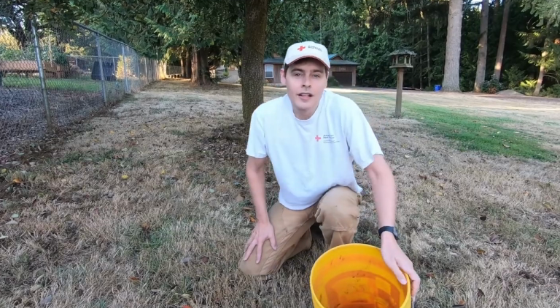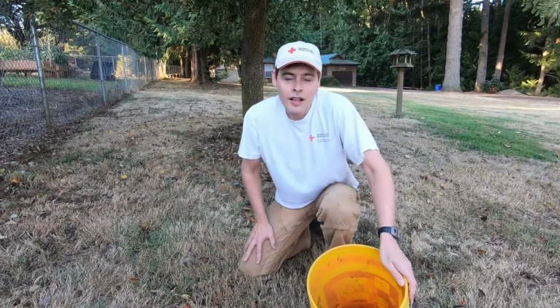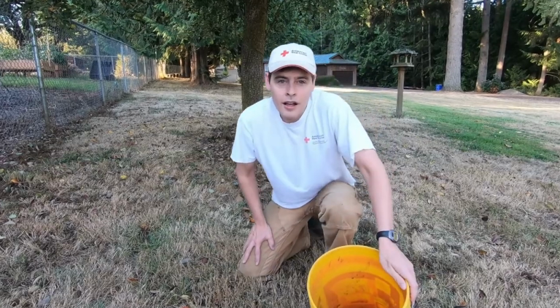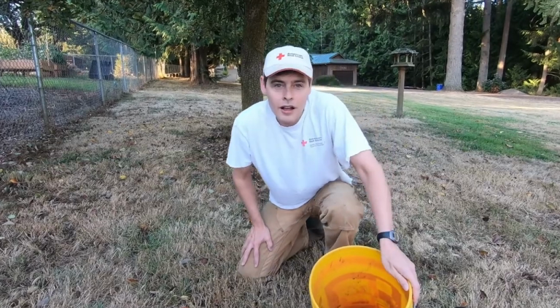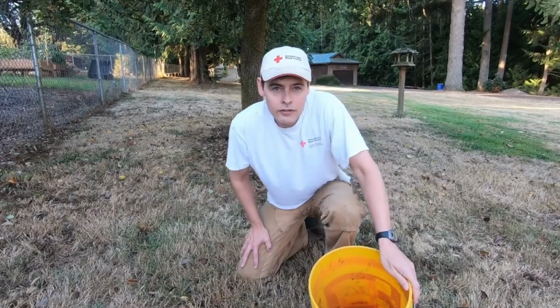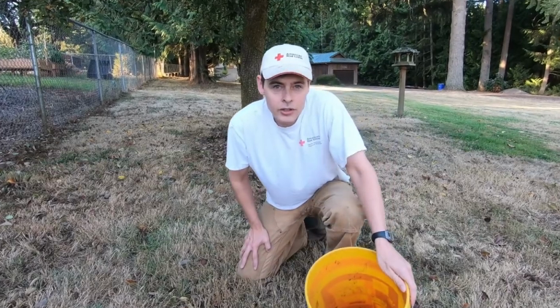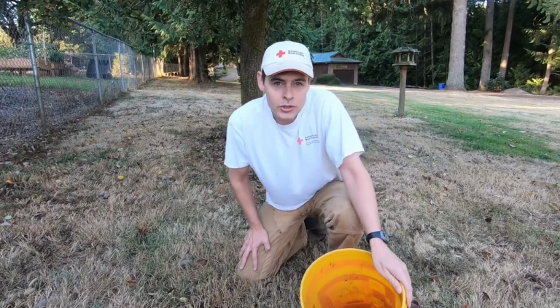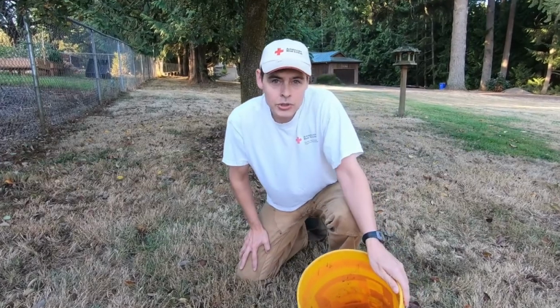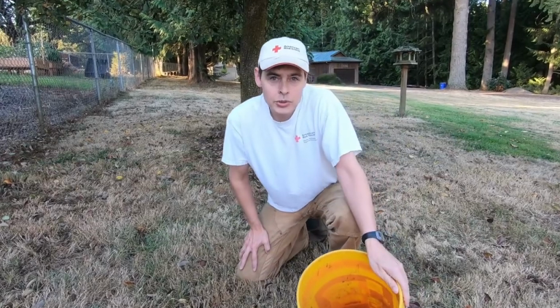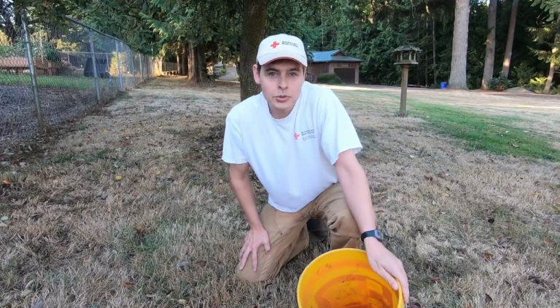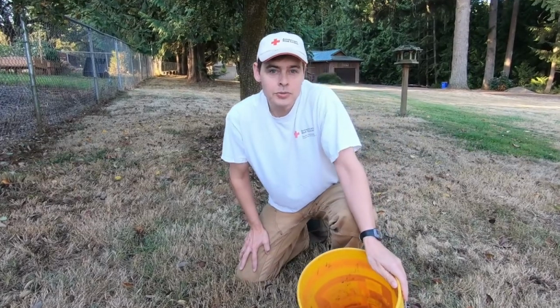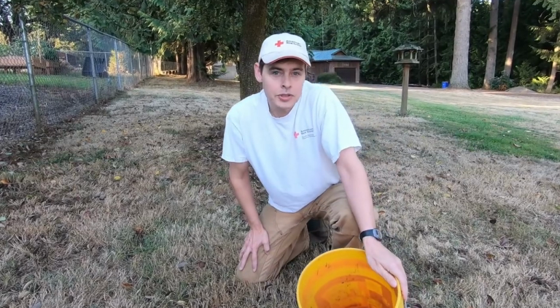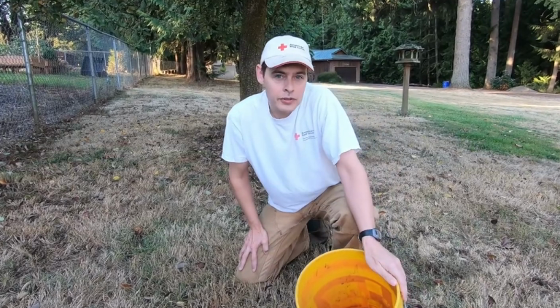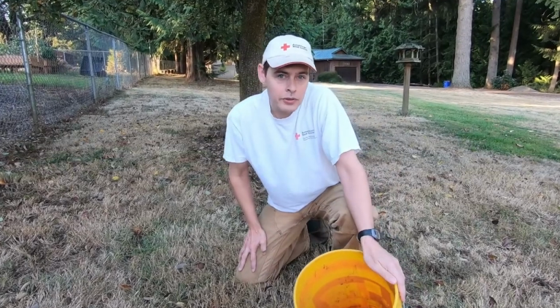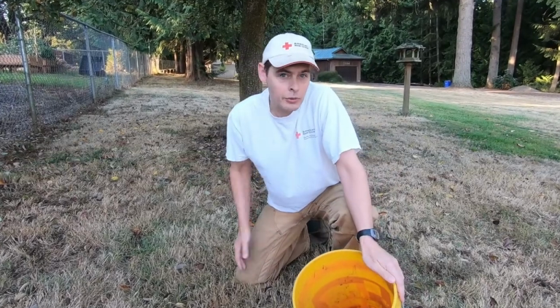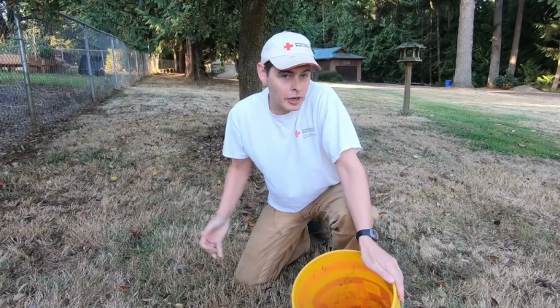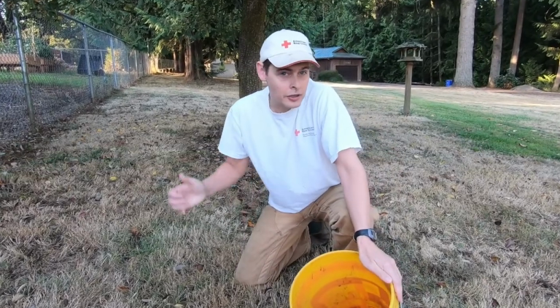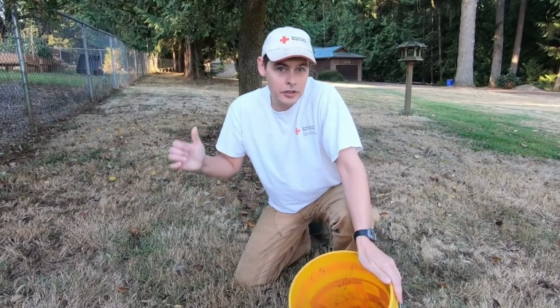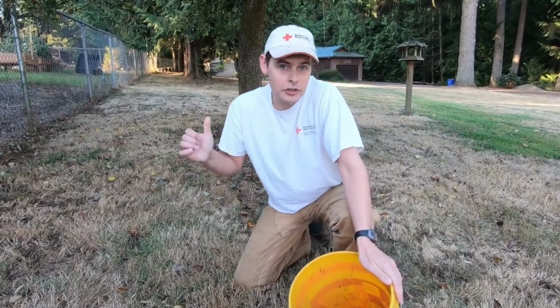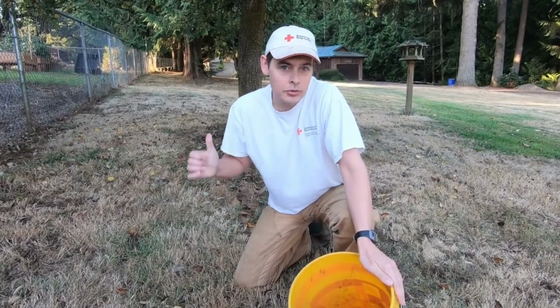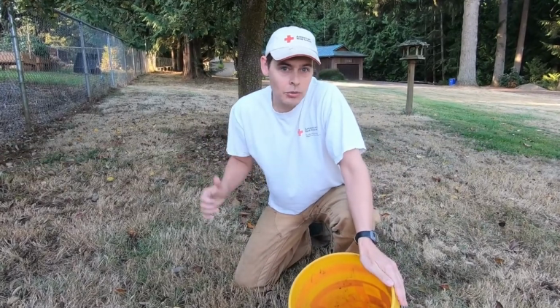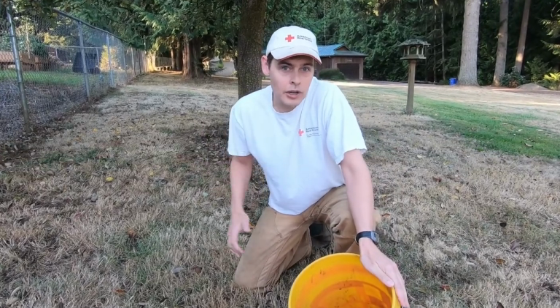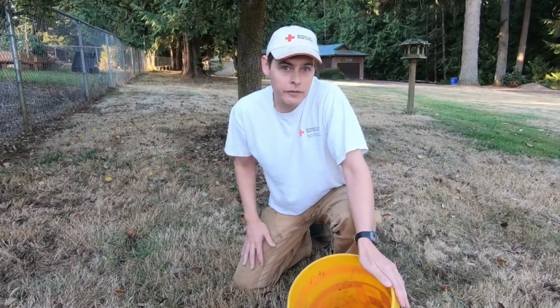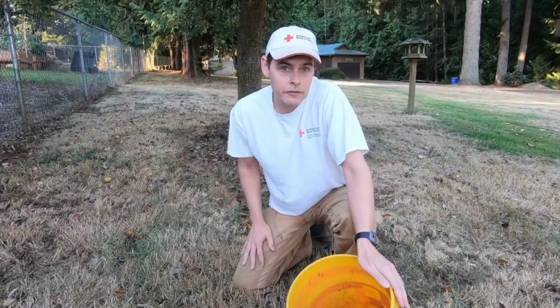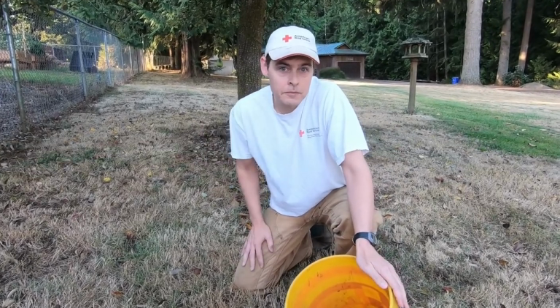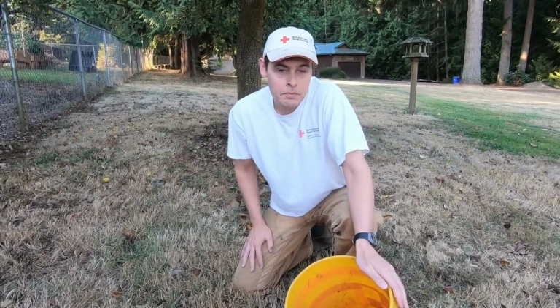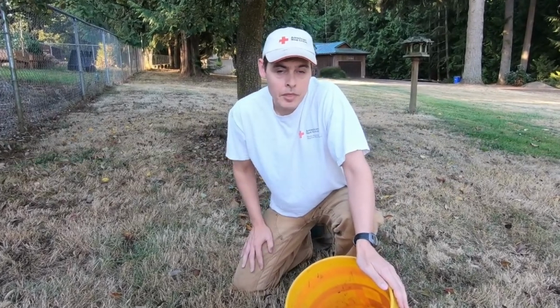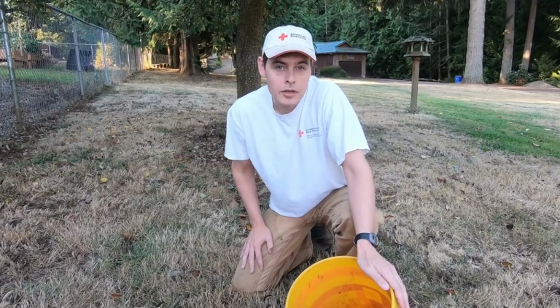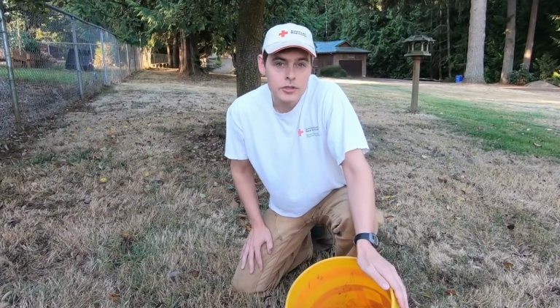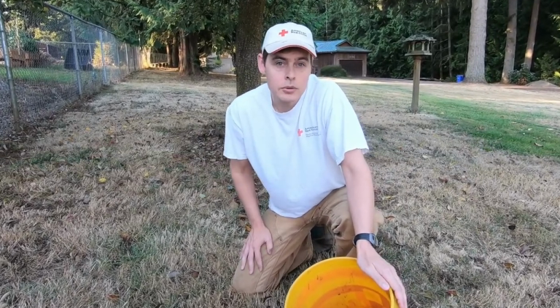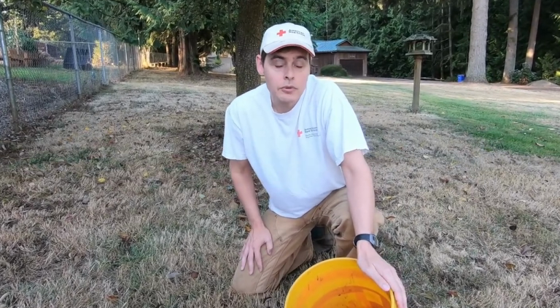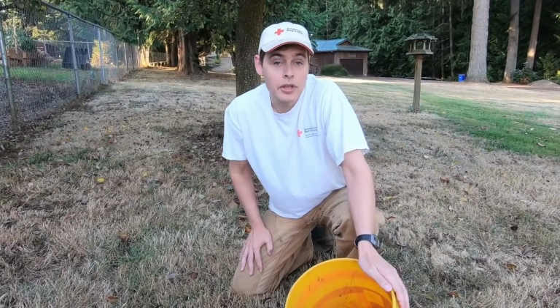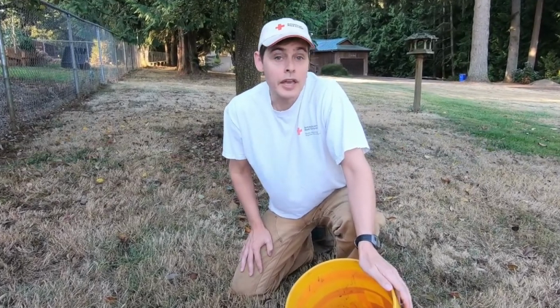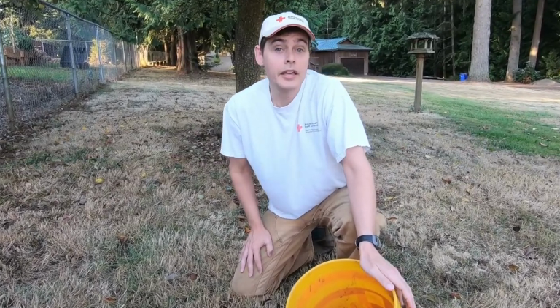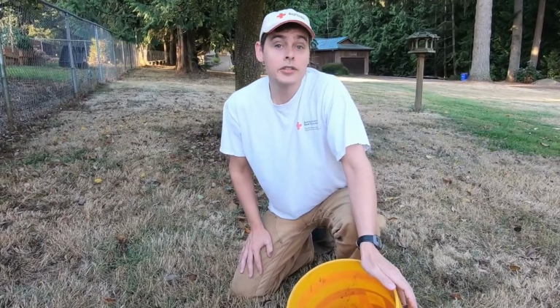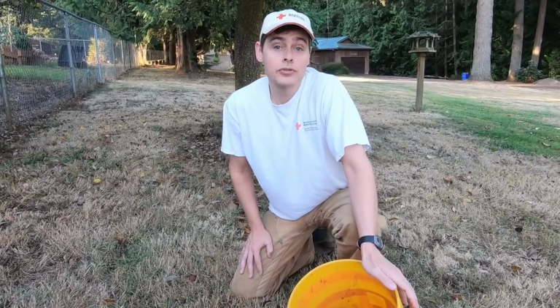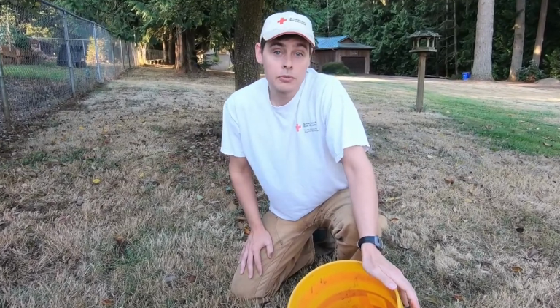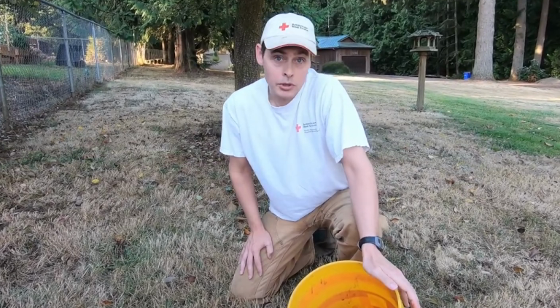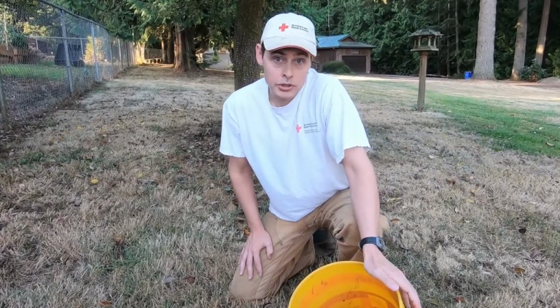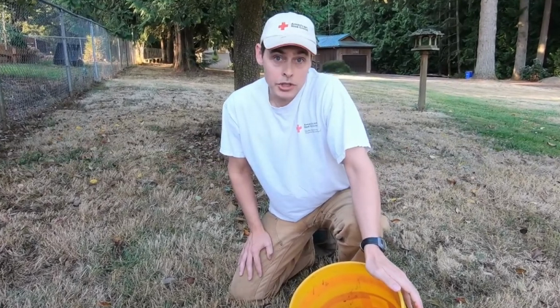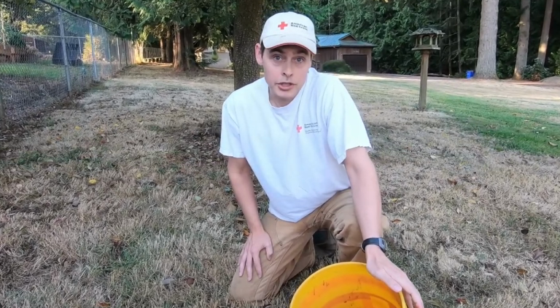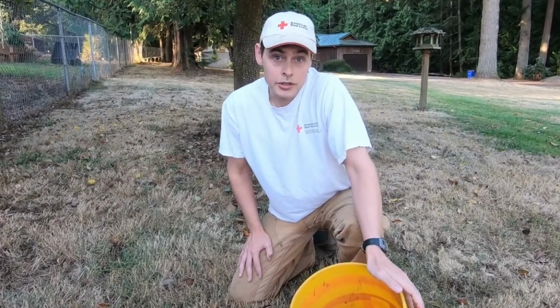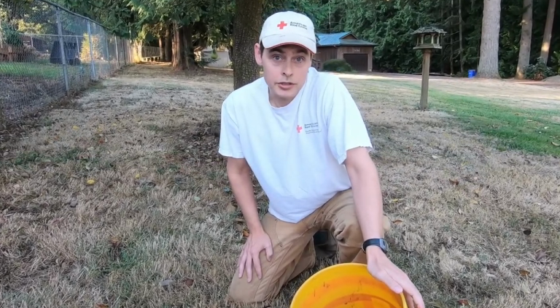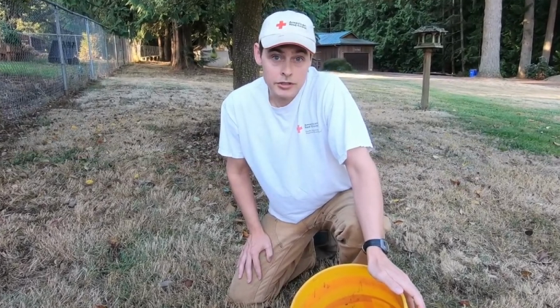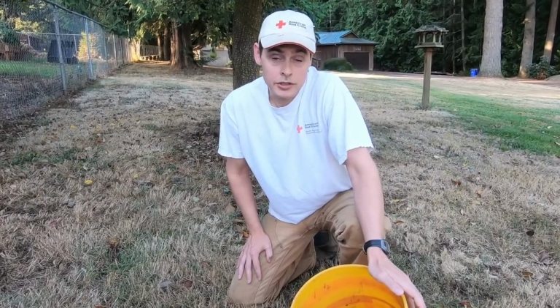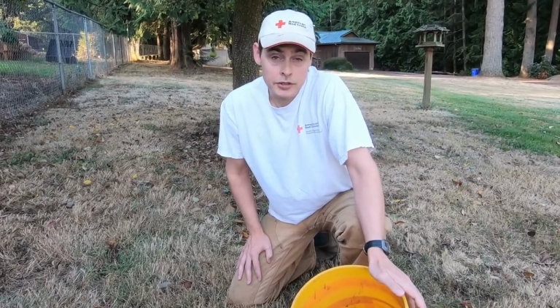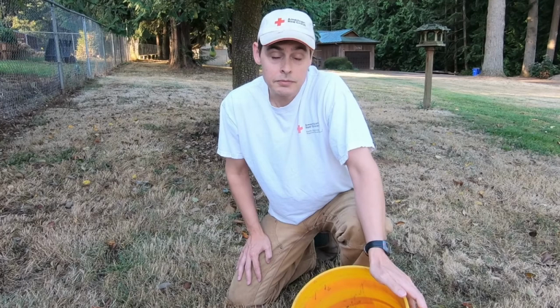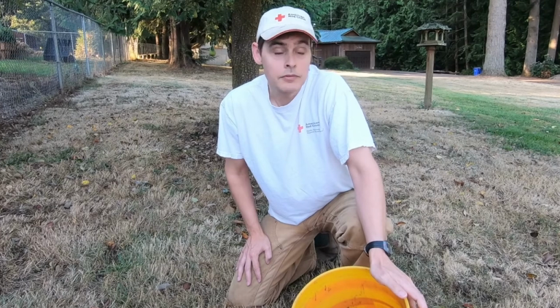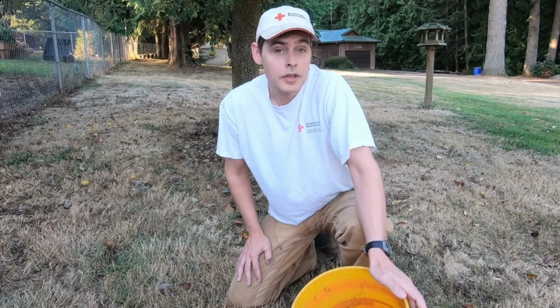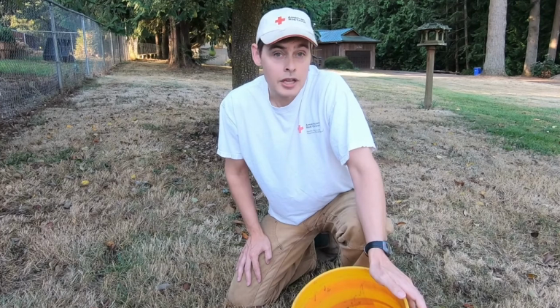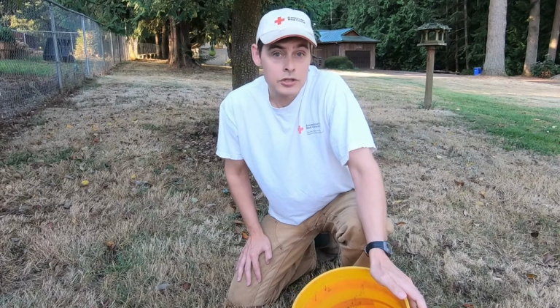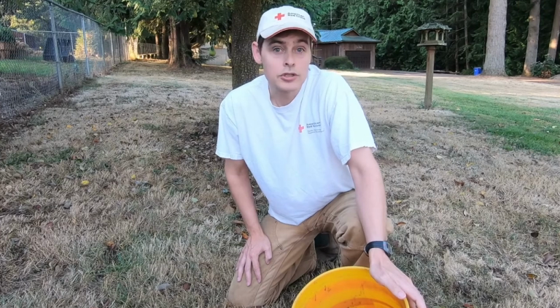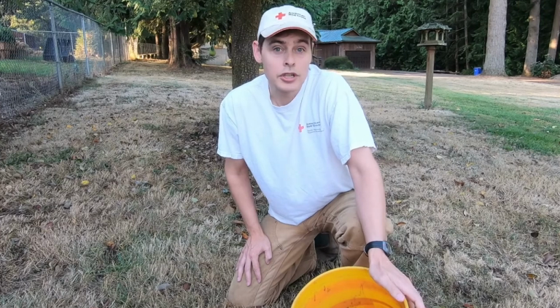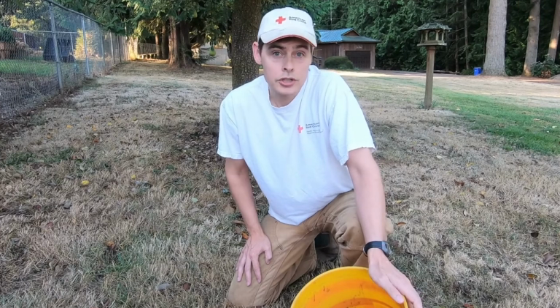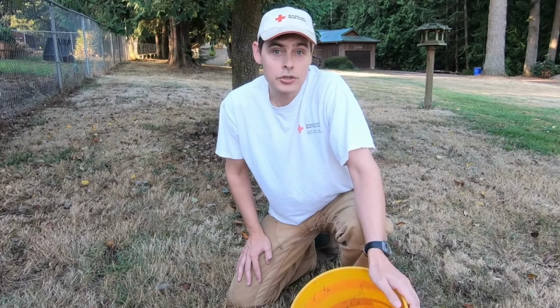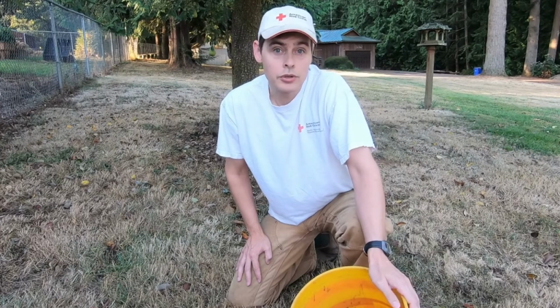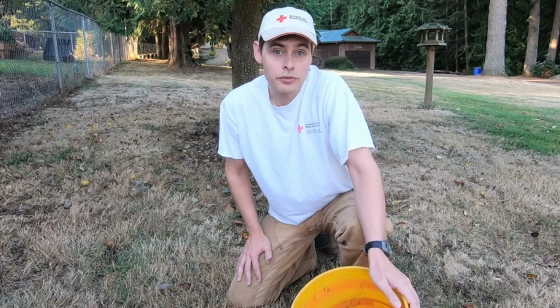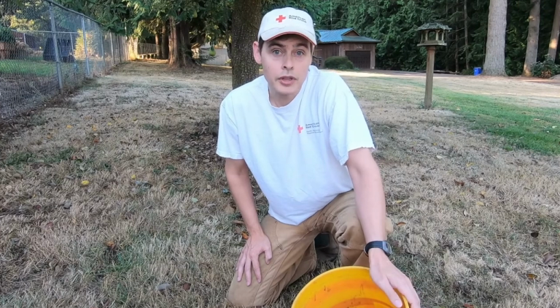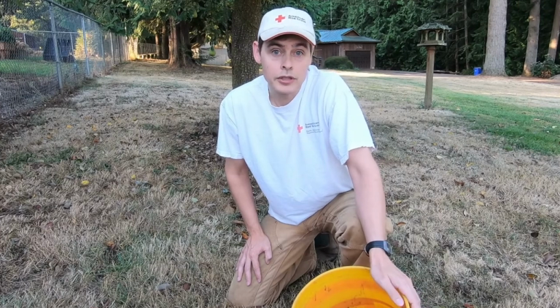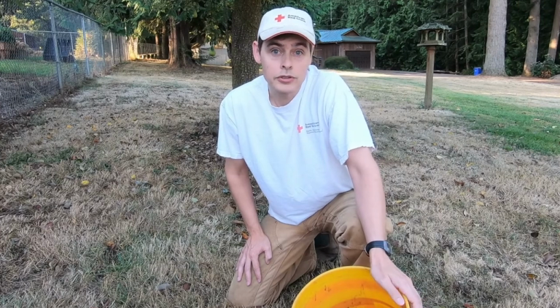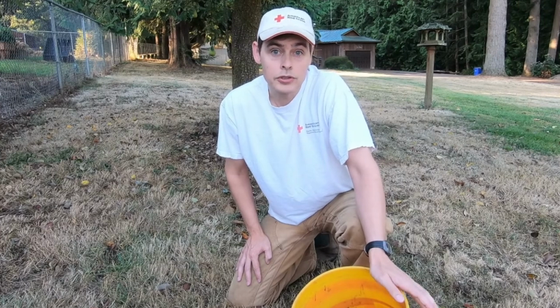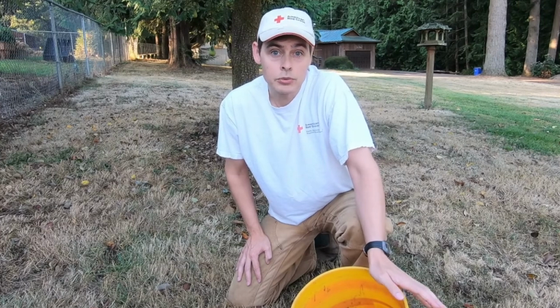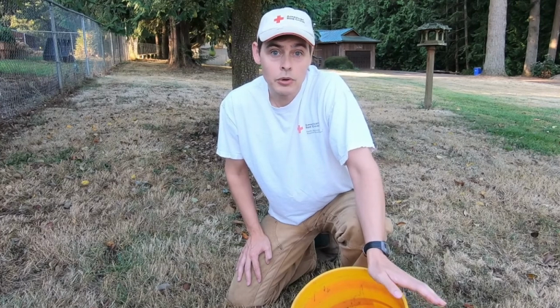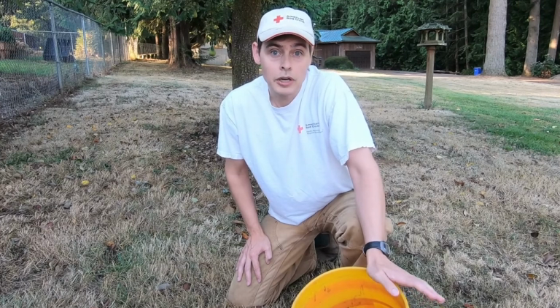I've also given Randy and his wife some of the eggs from our chickens as a gesture of thanks as well.